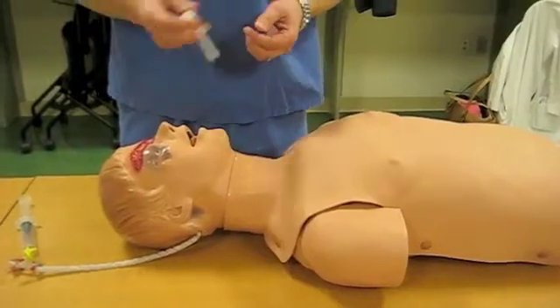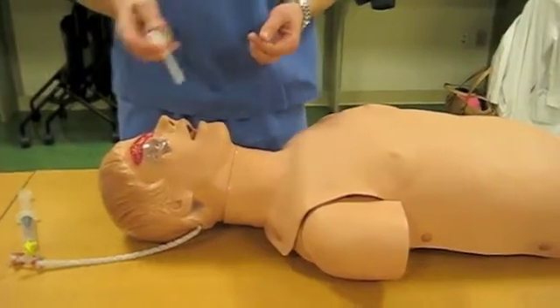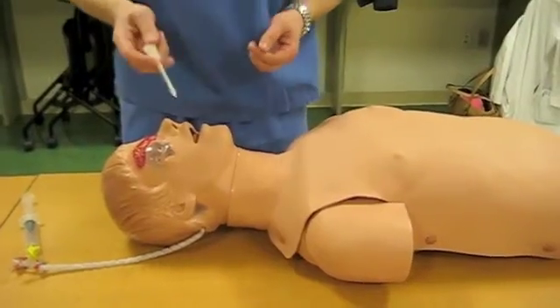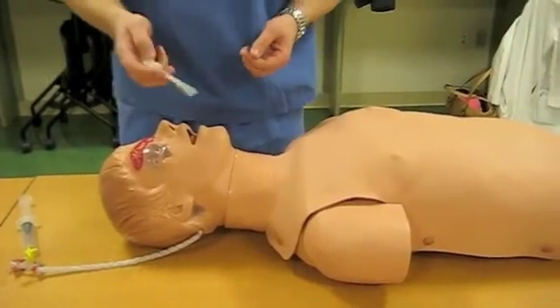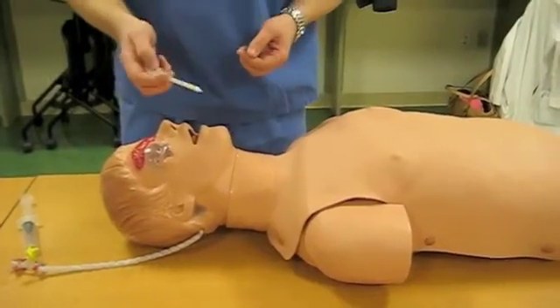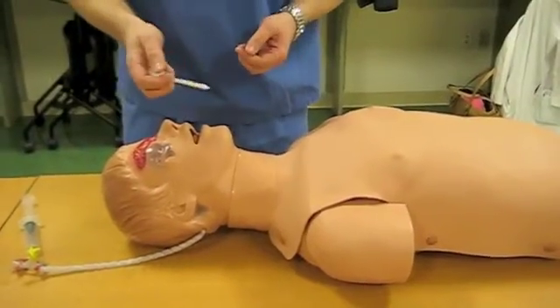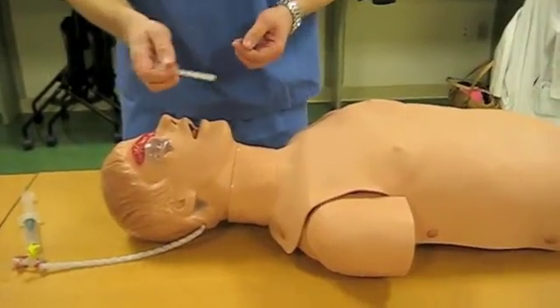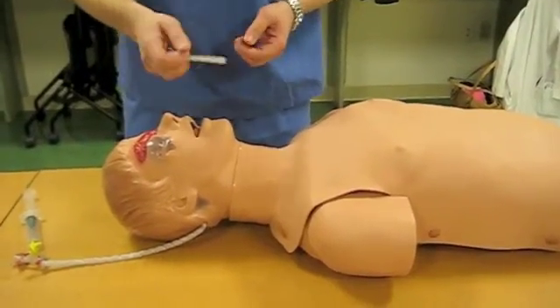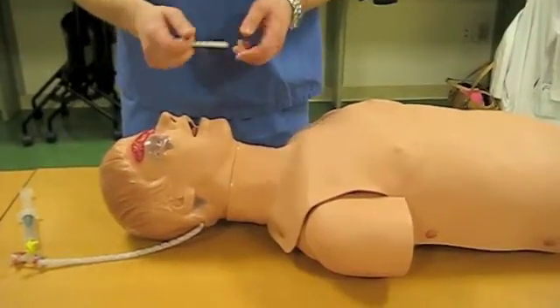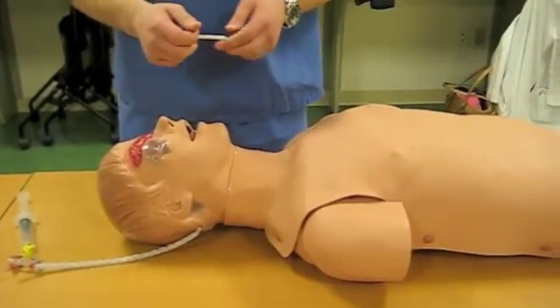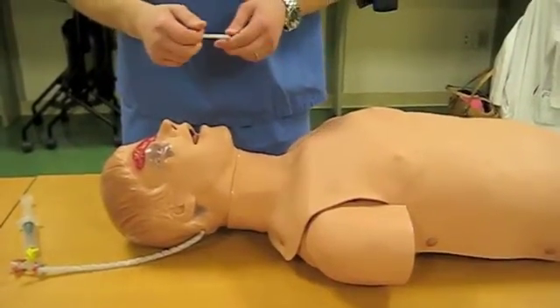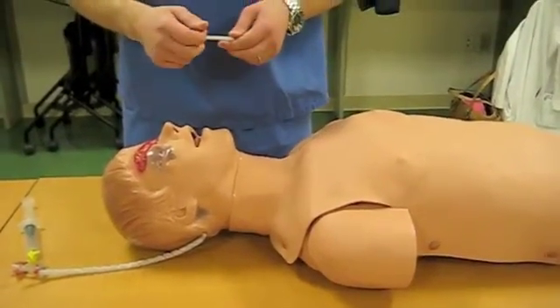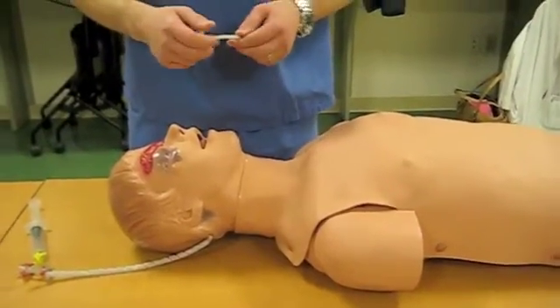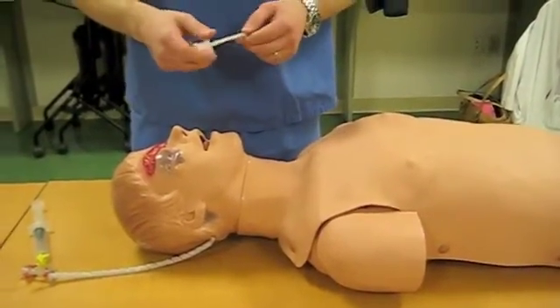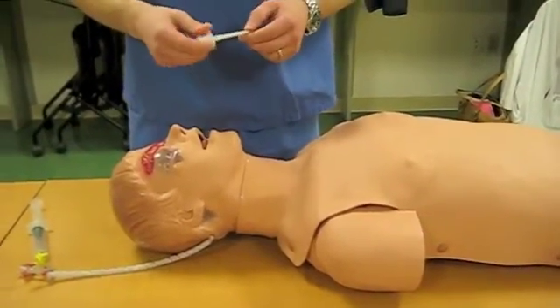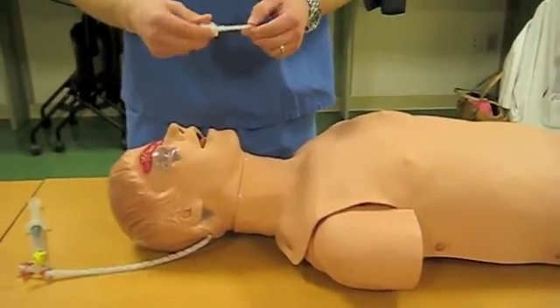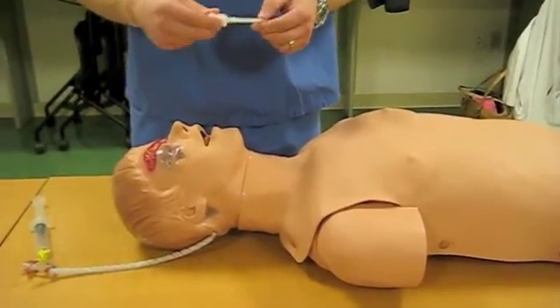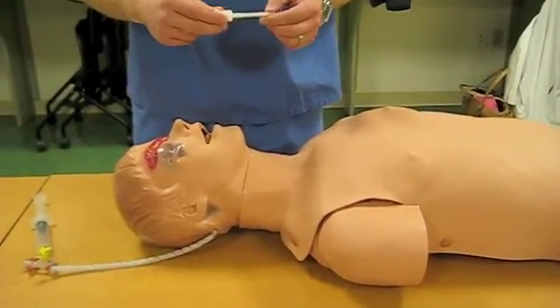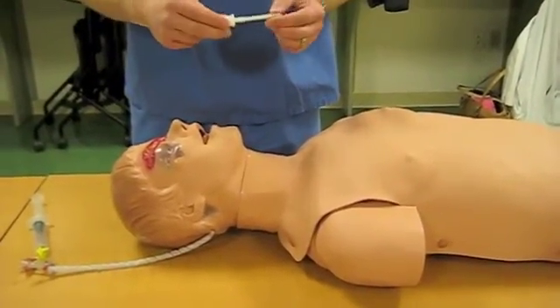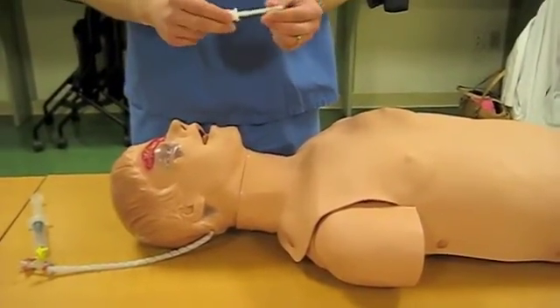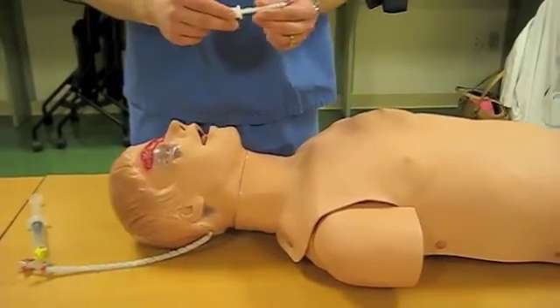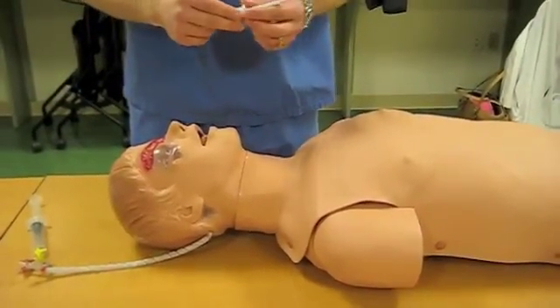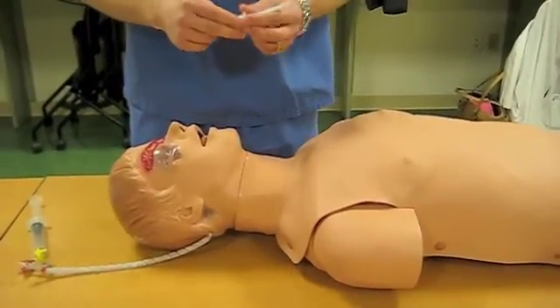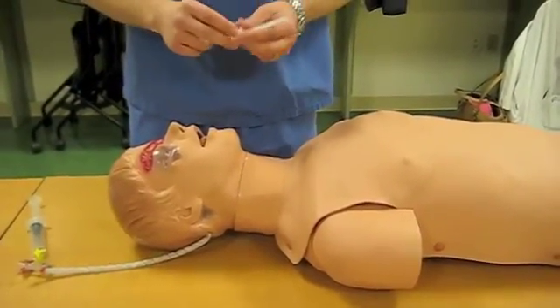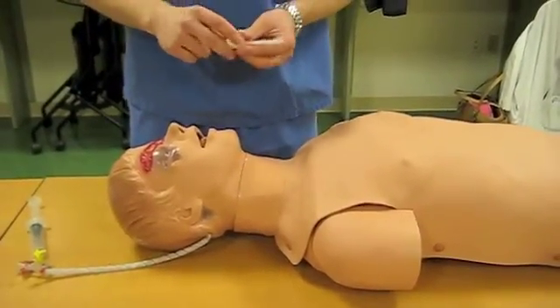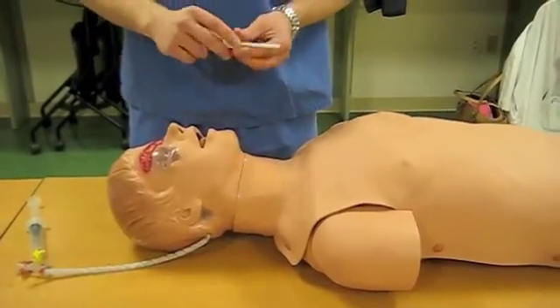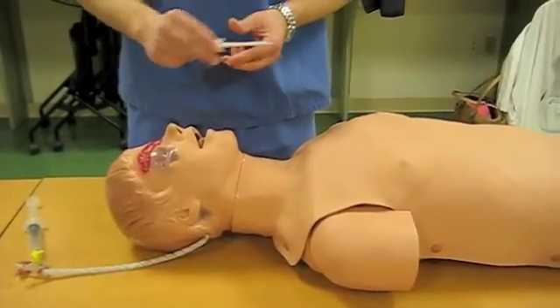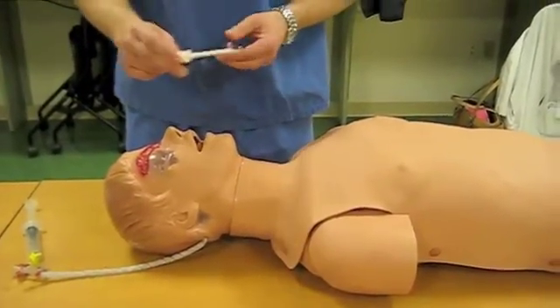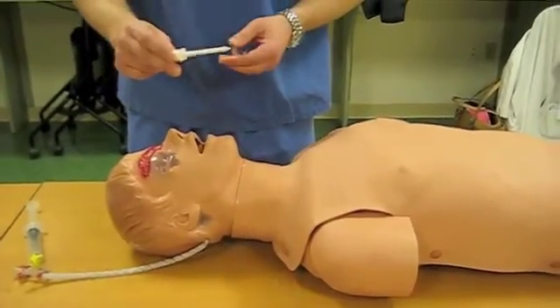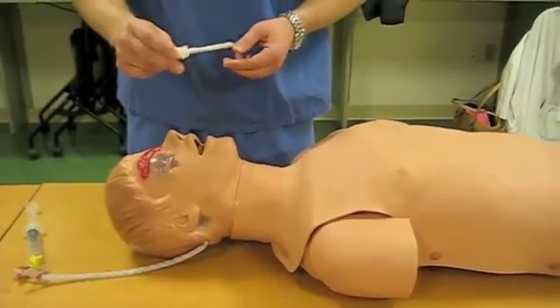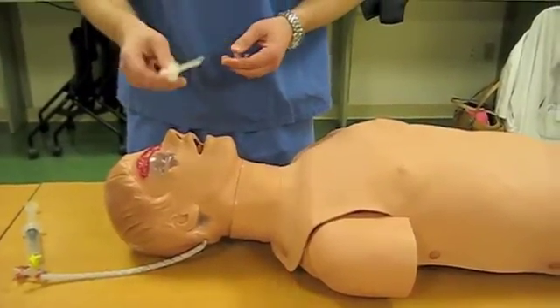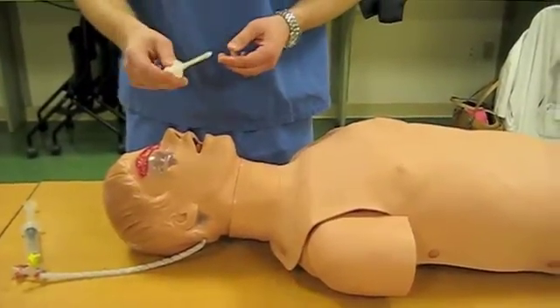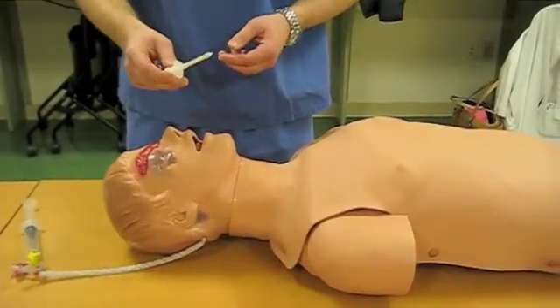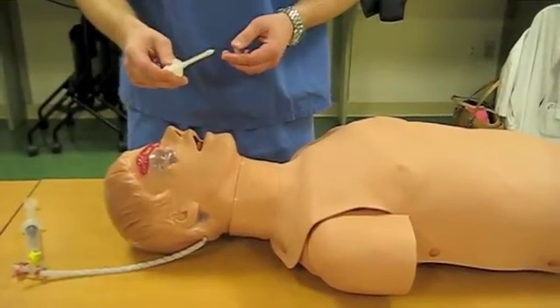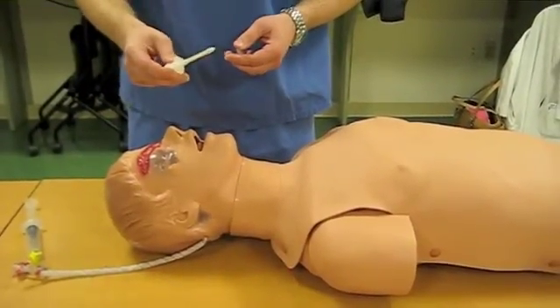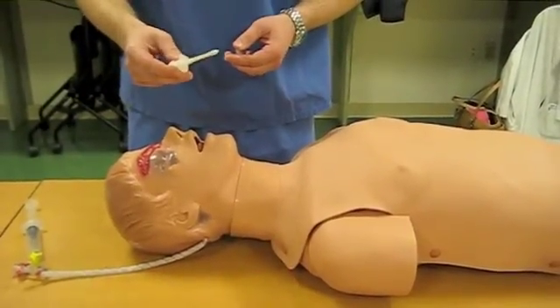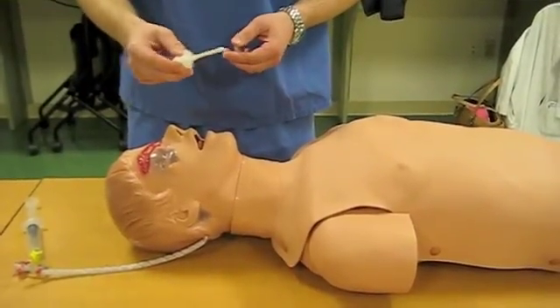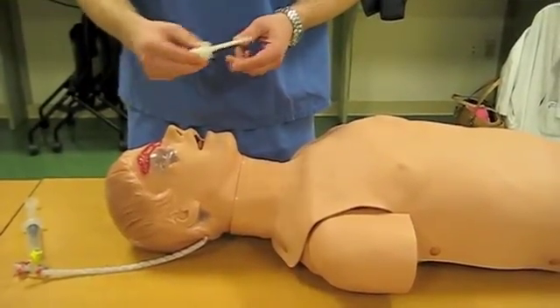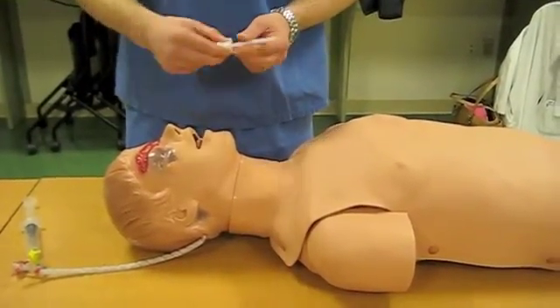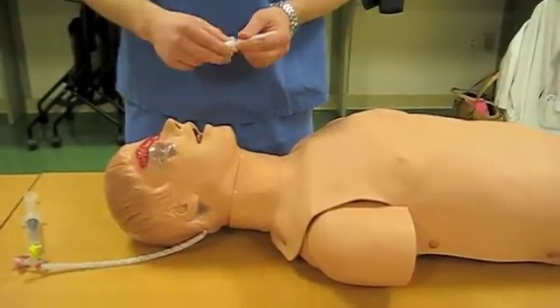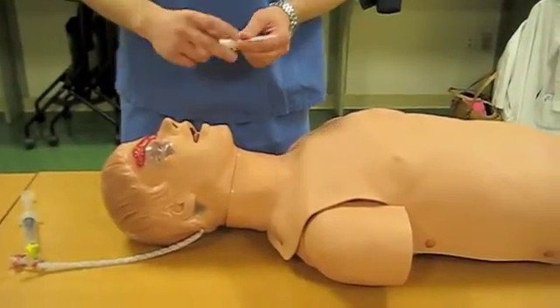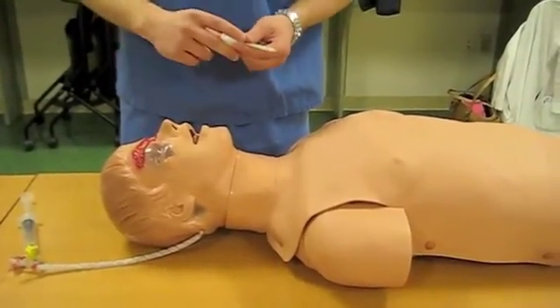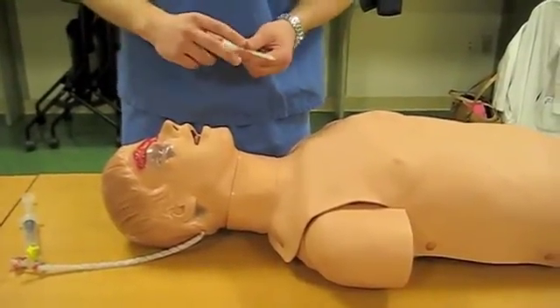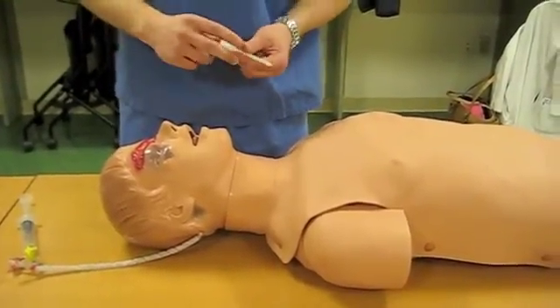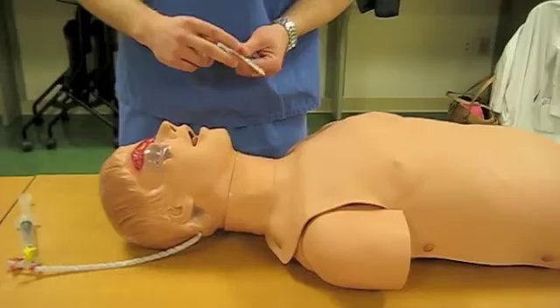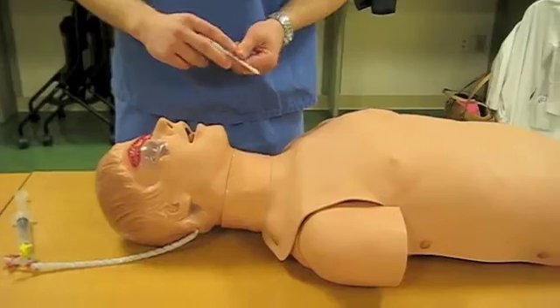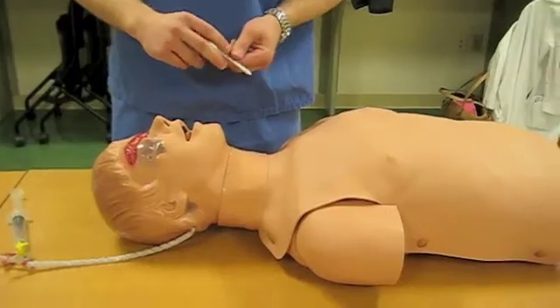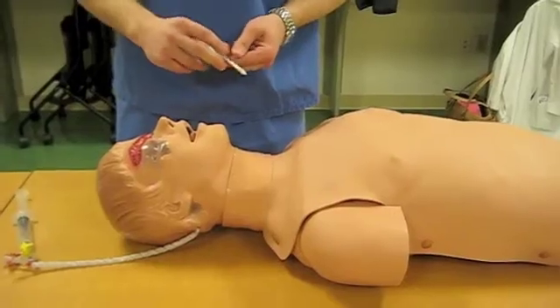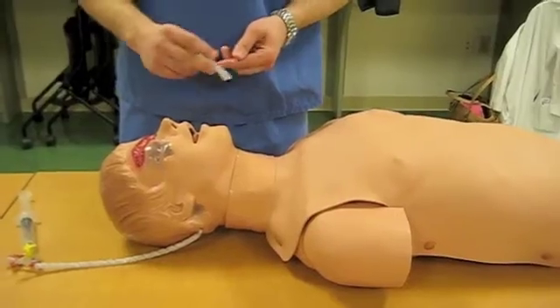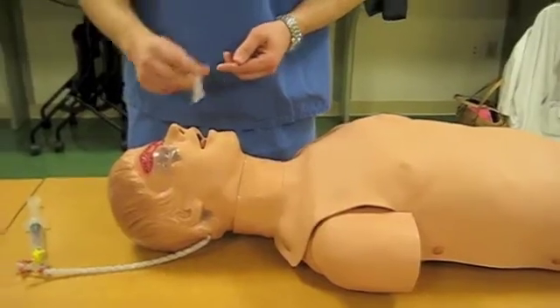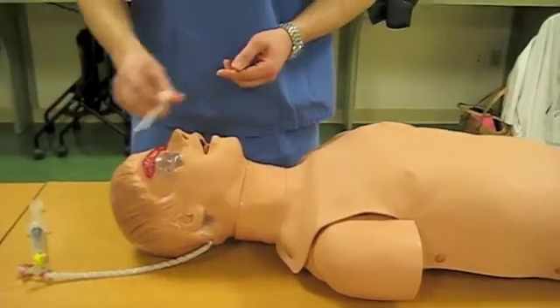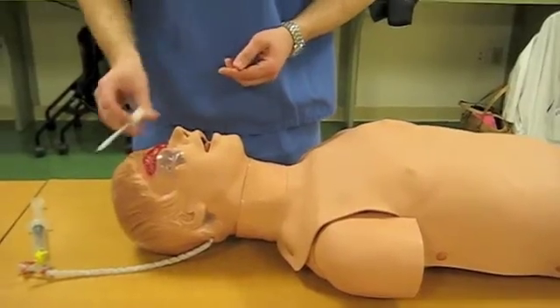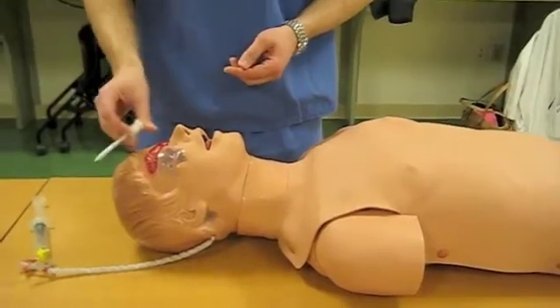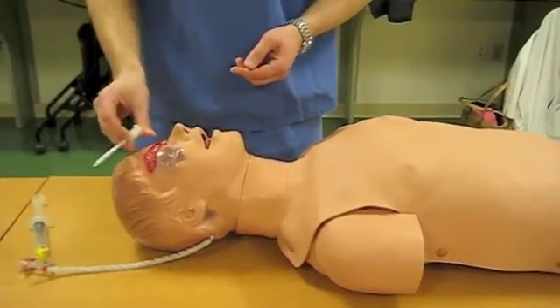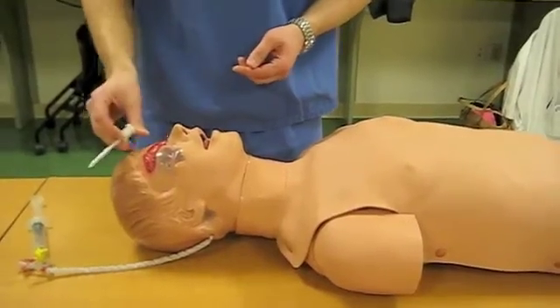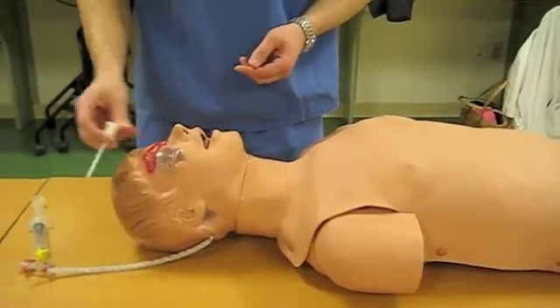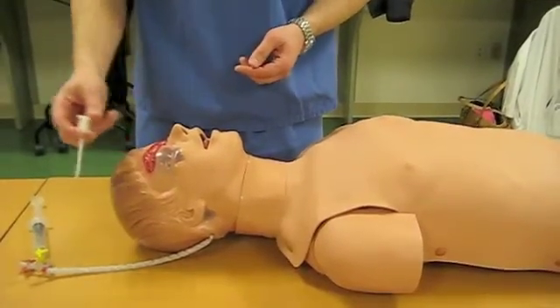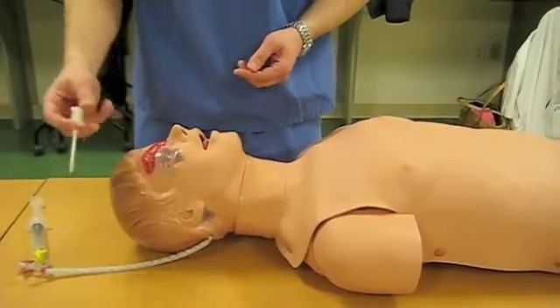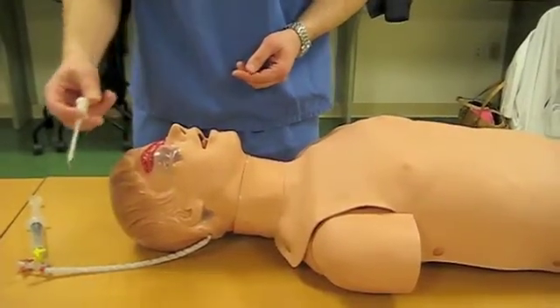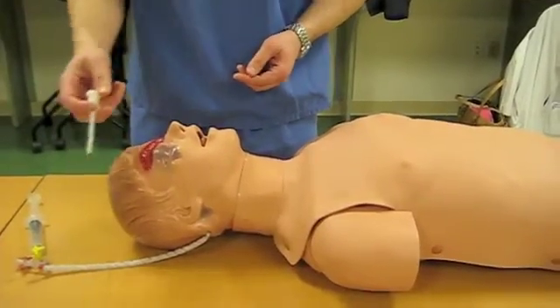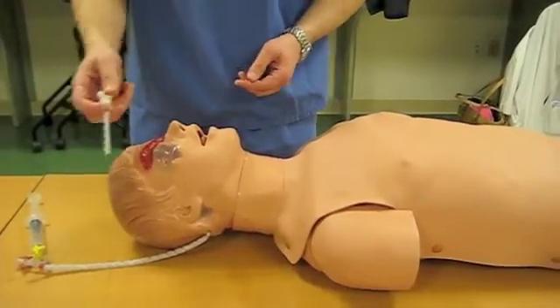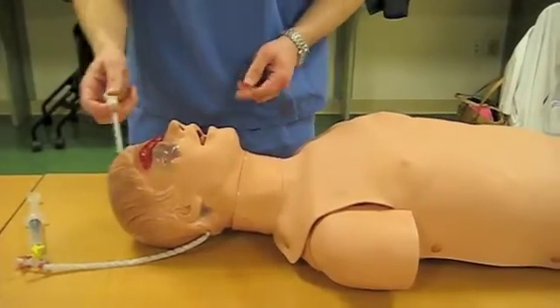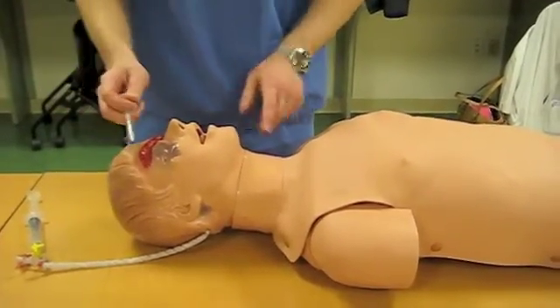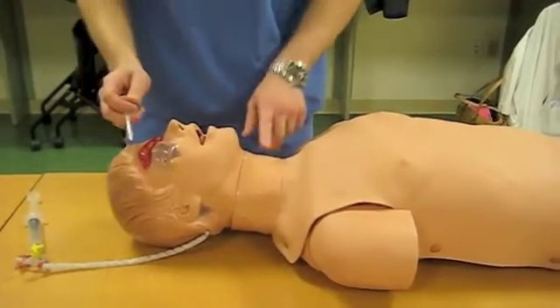This is a simulation of the Walker Cric, patent pending, used on a cricothyroidomy simulator.